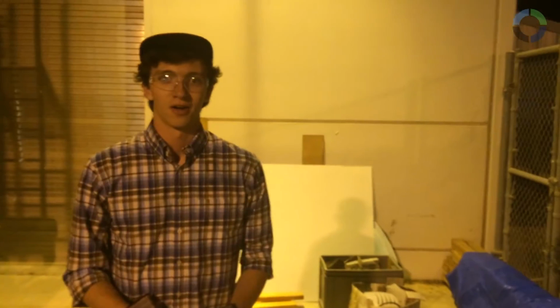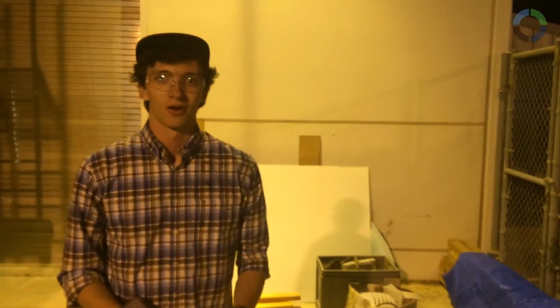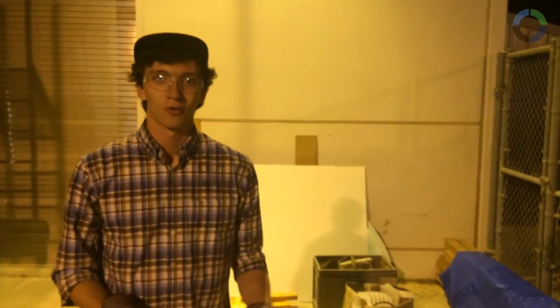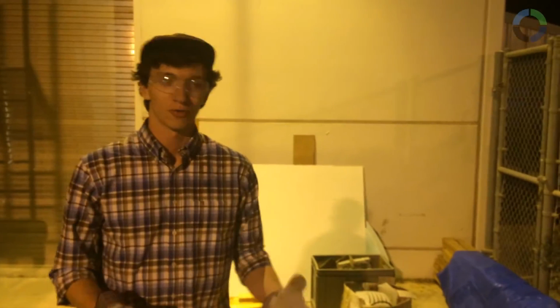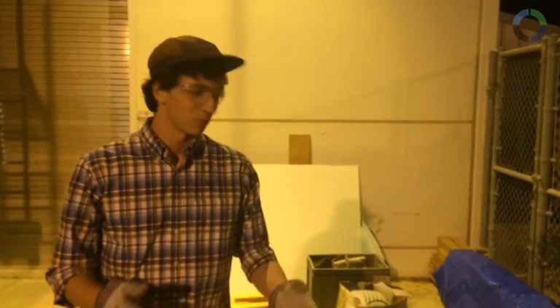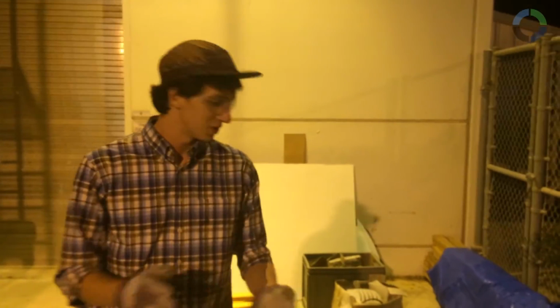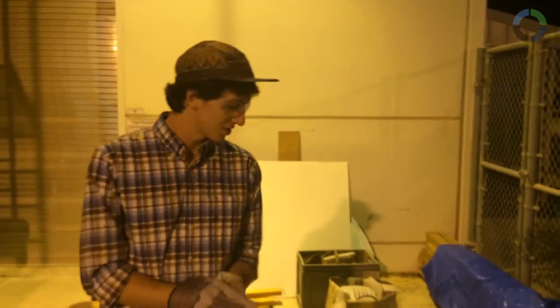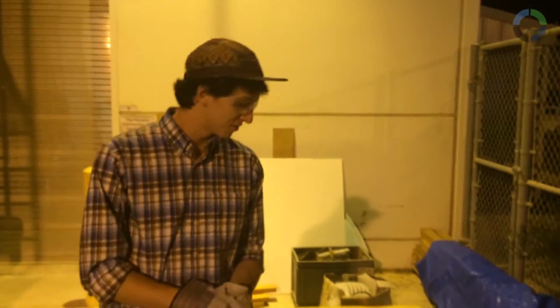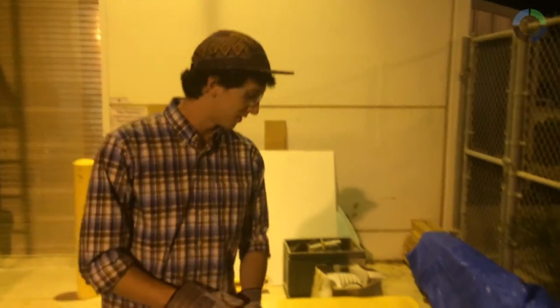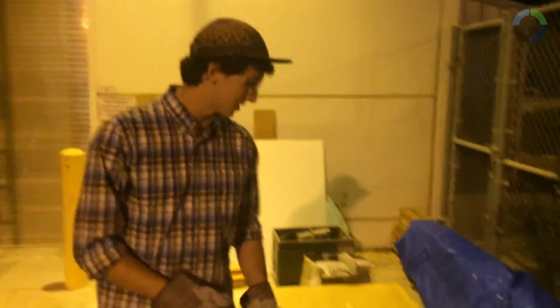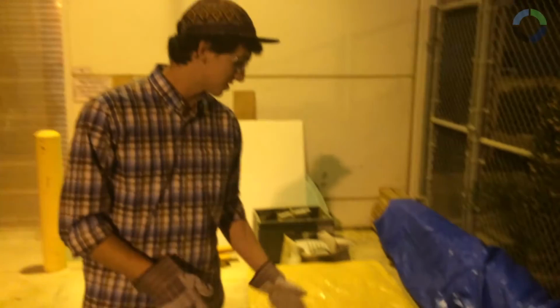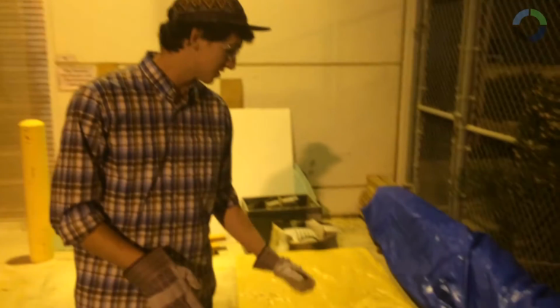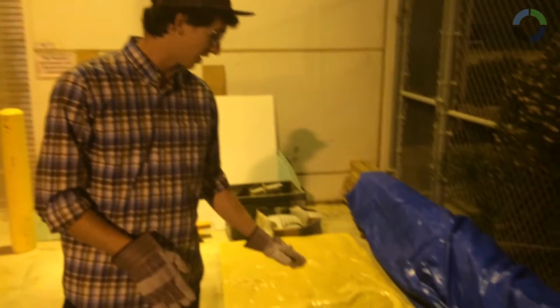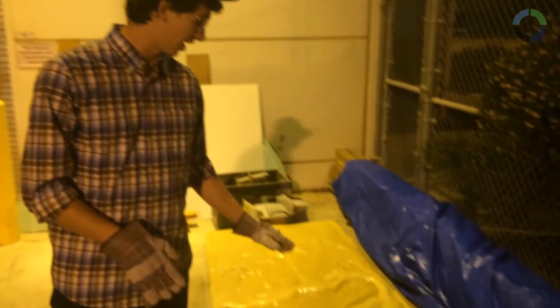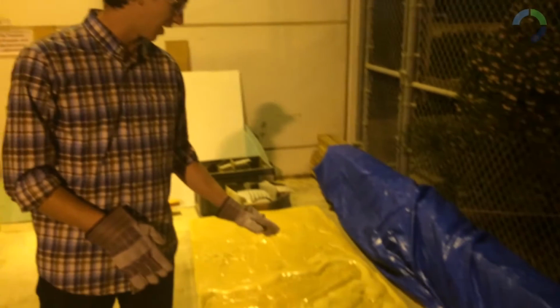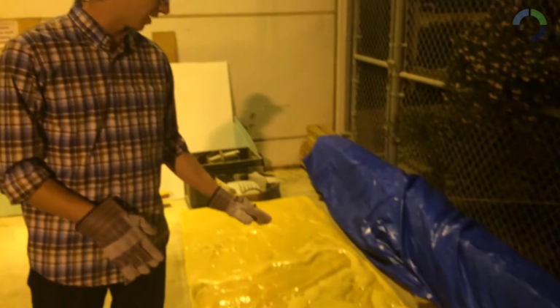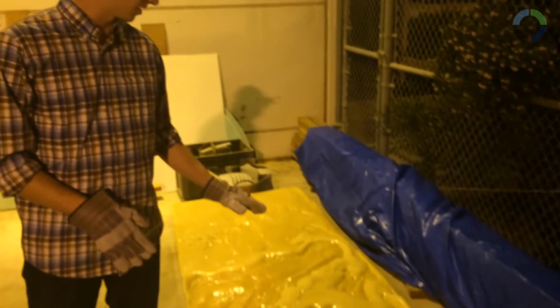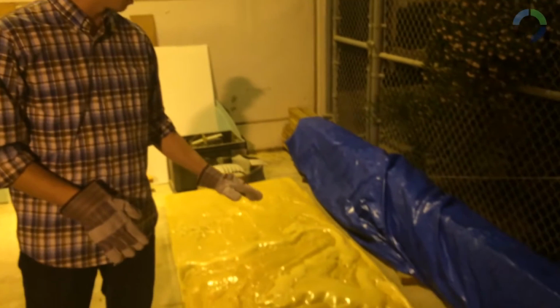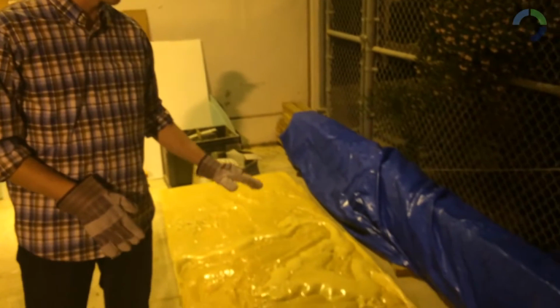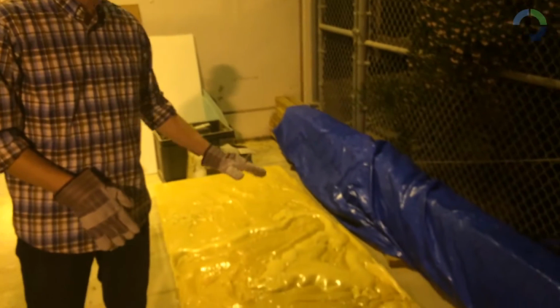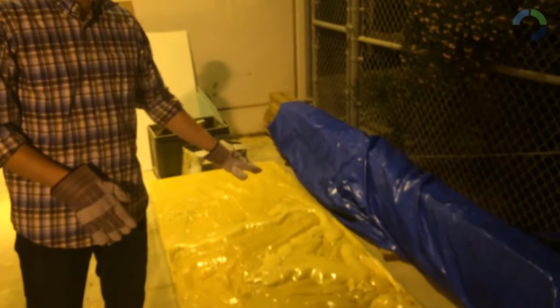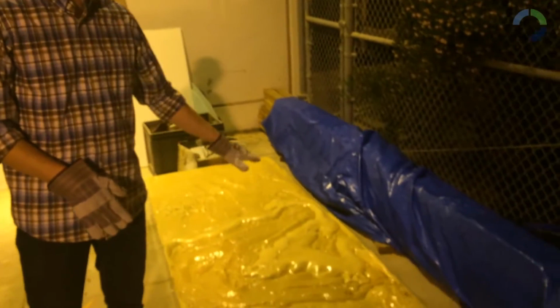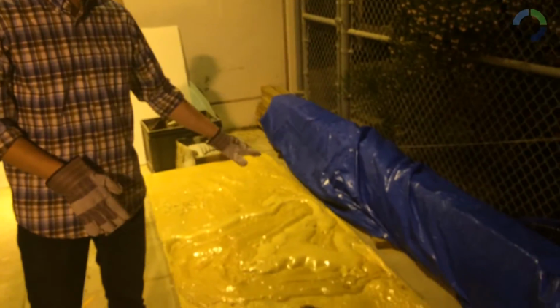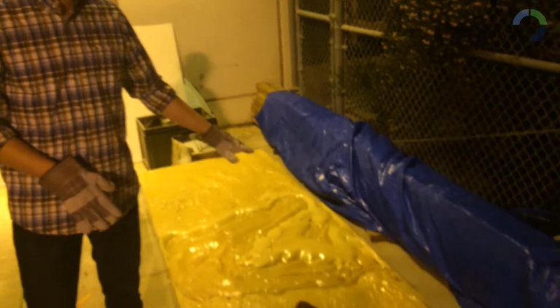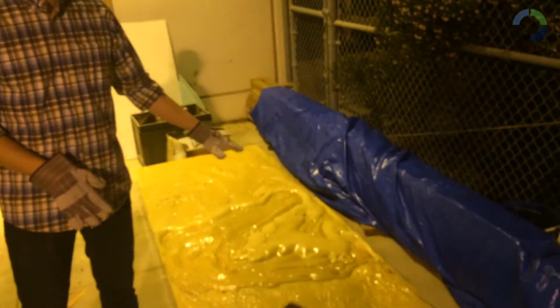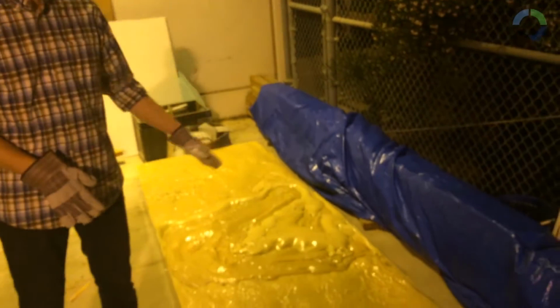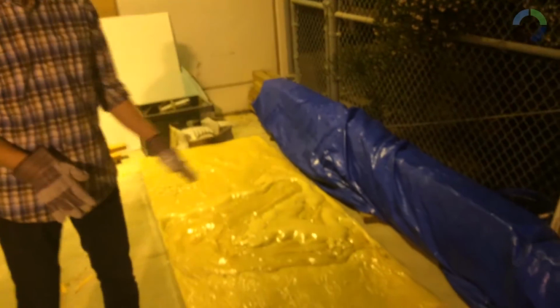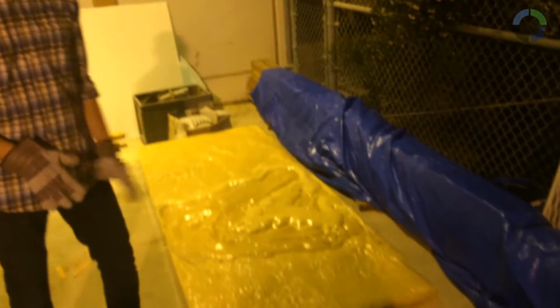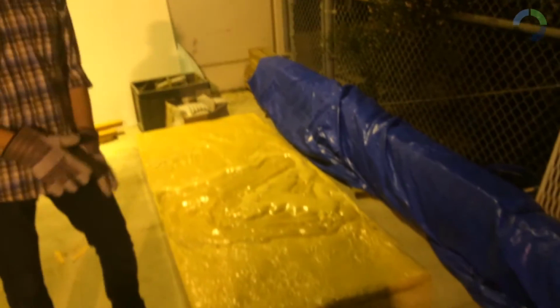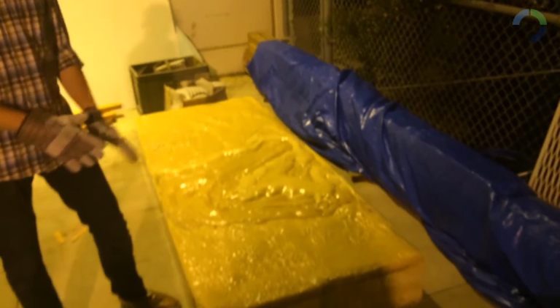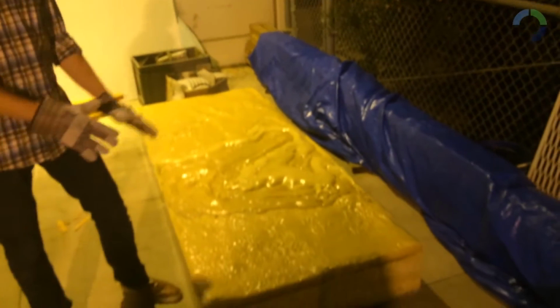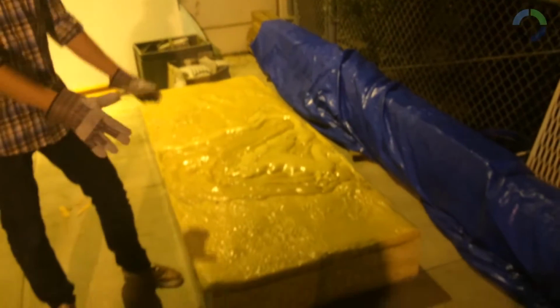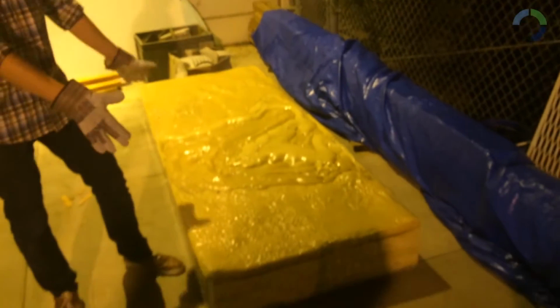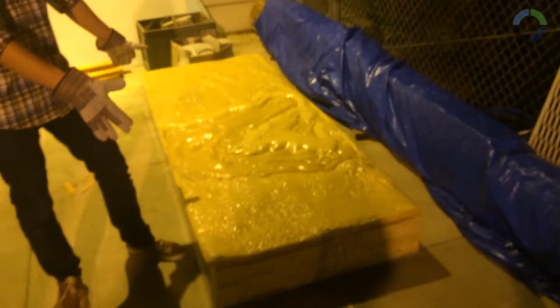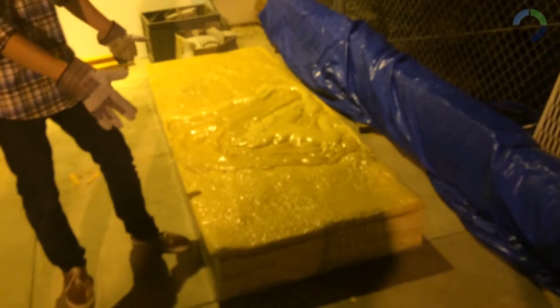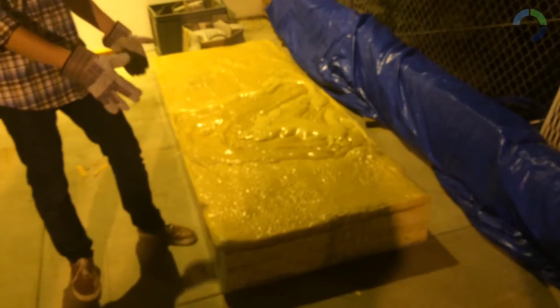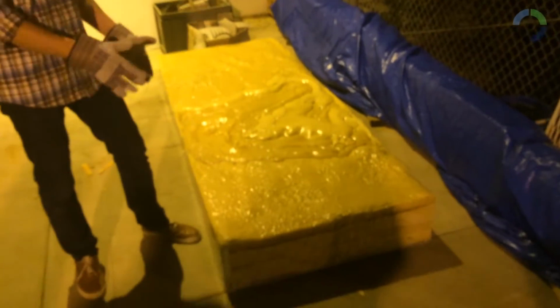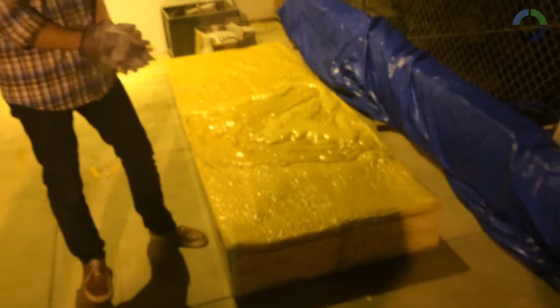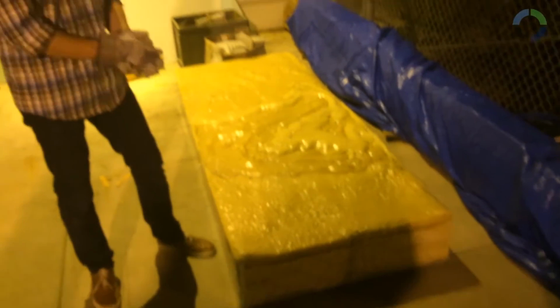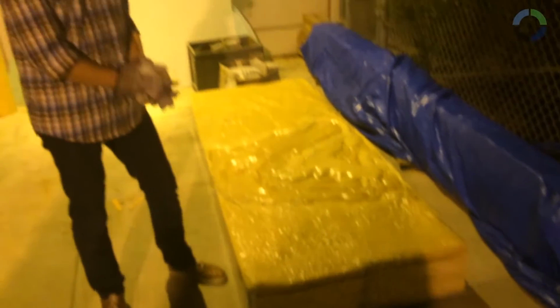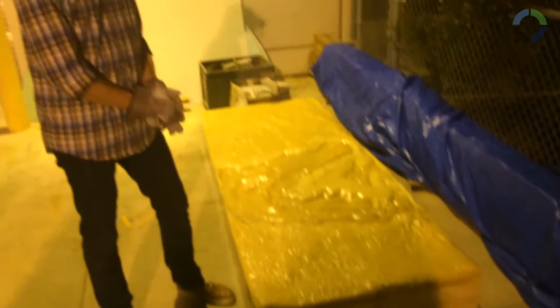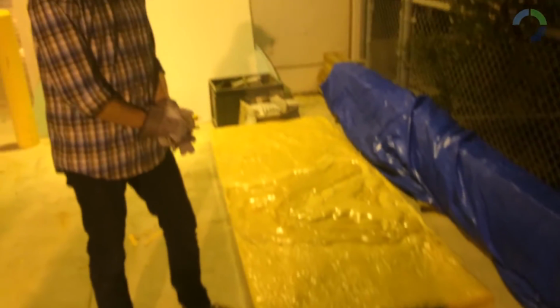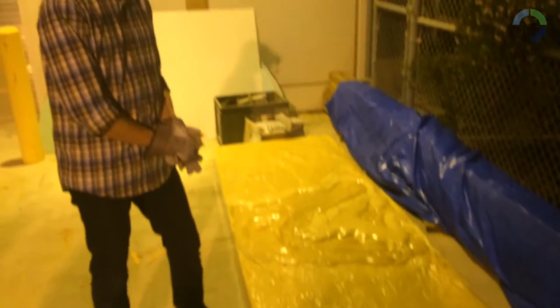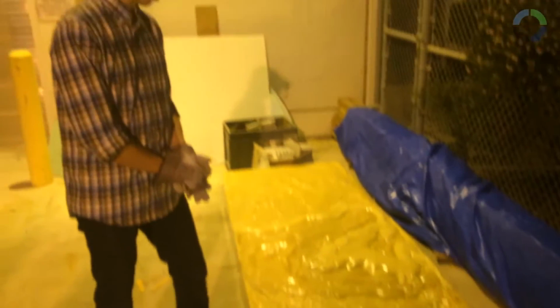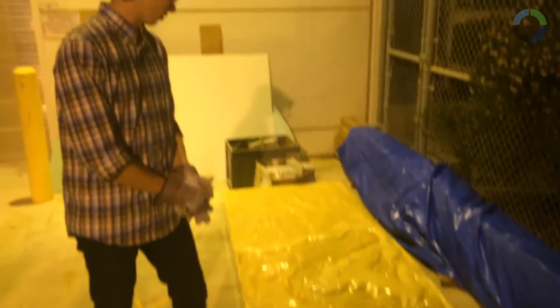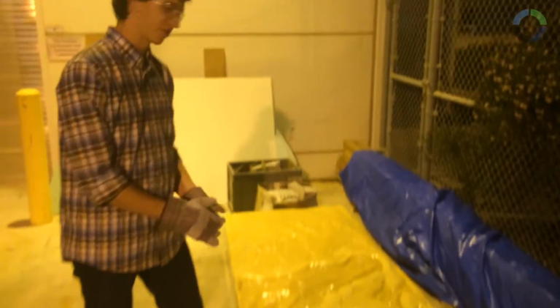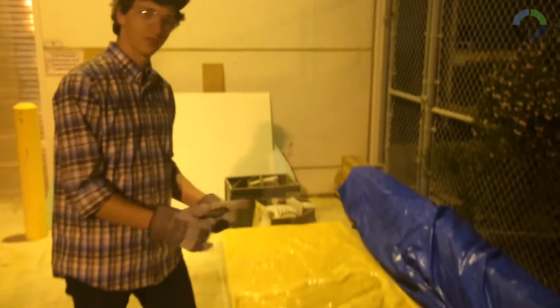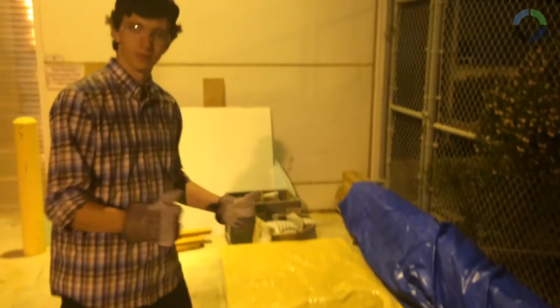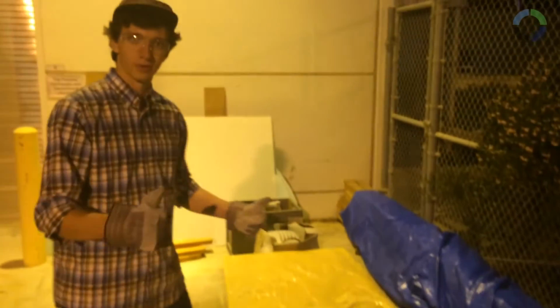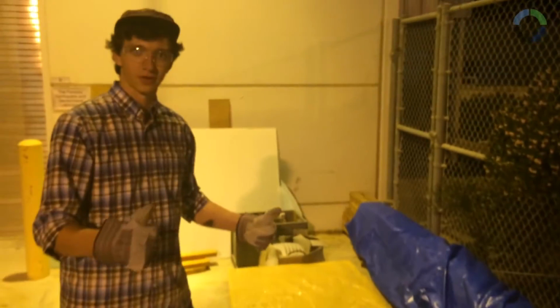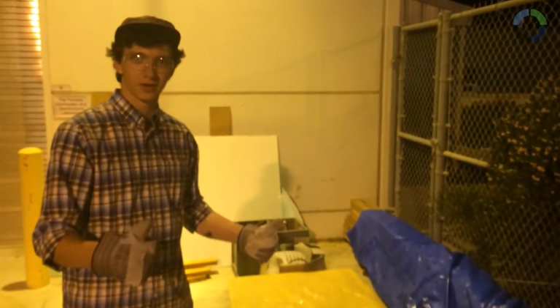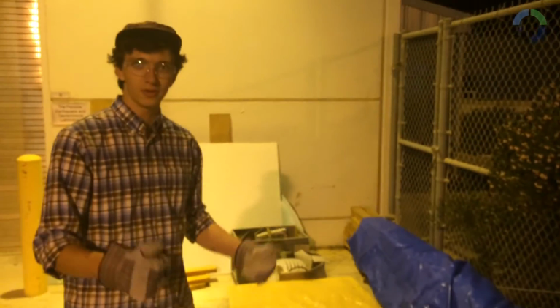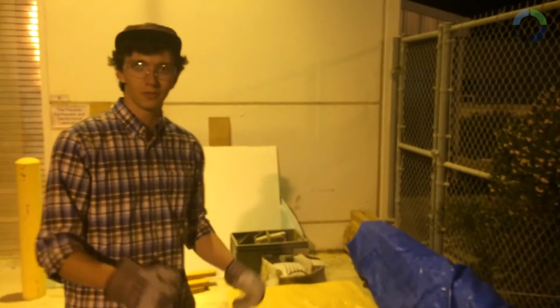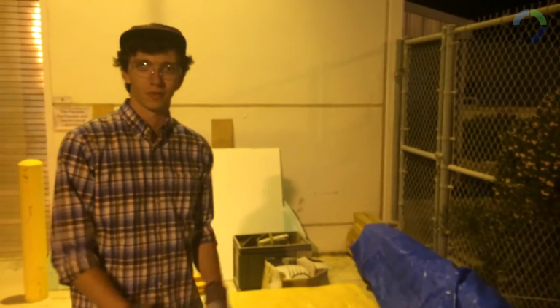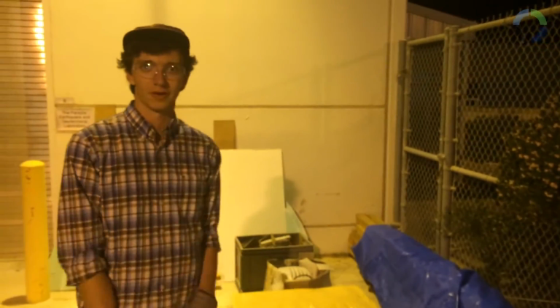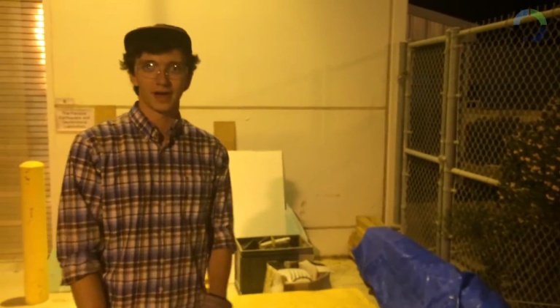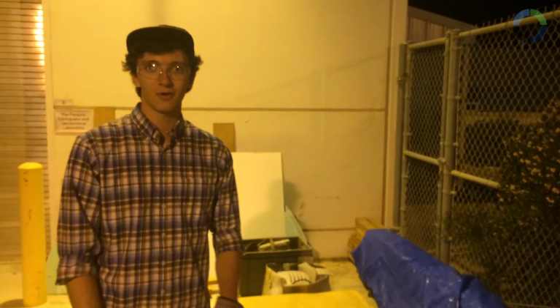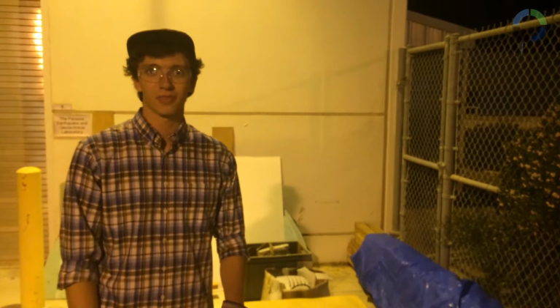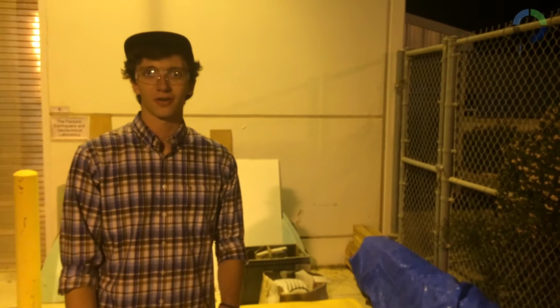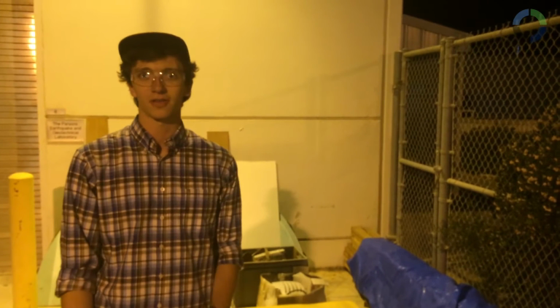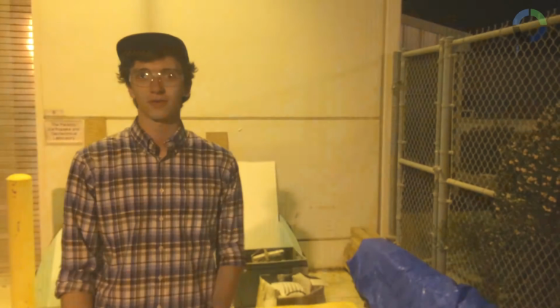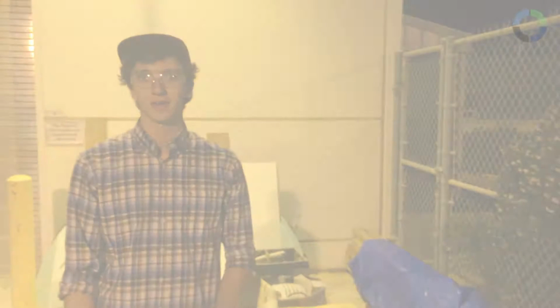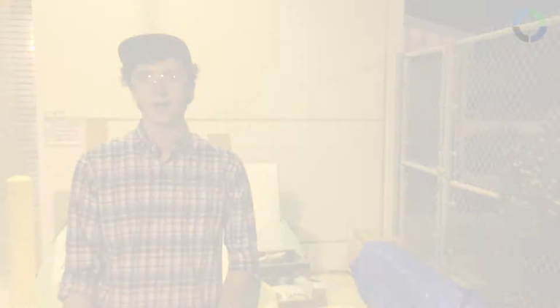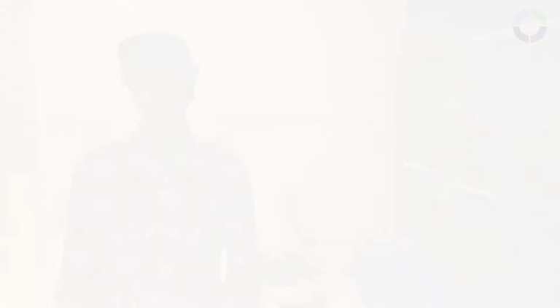We just finished the first pour — the first block just came out, looks really good. One down, 33 to go!